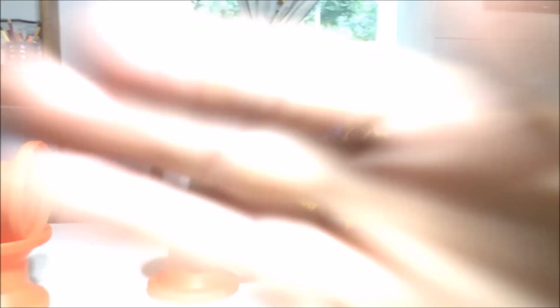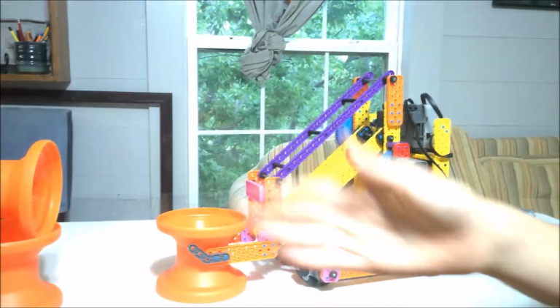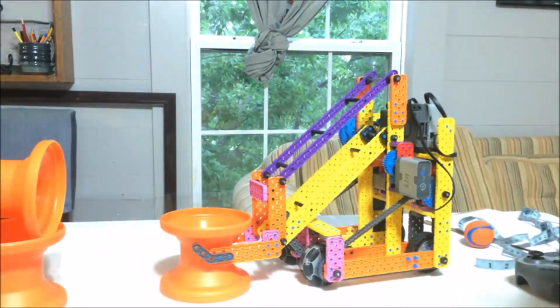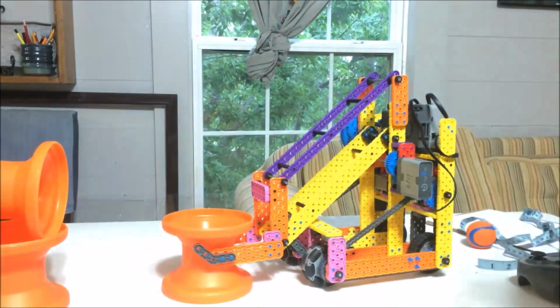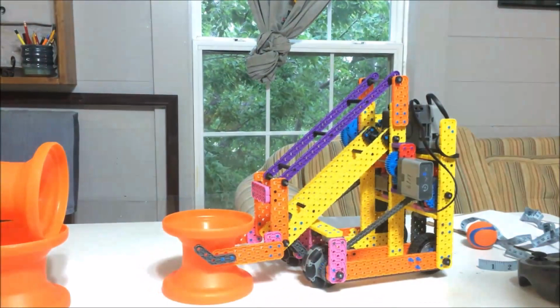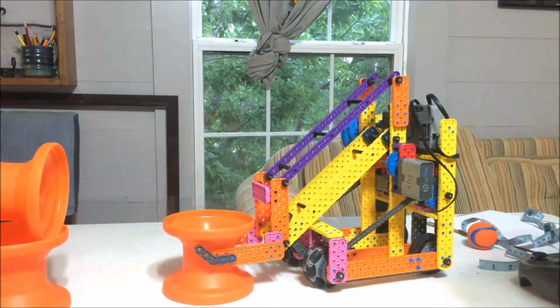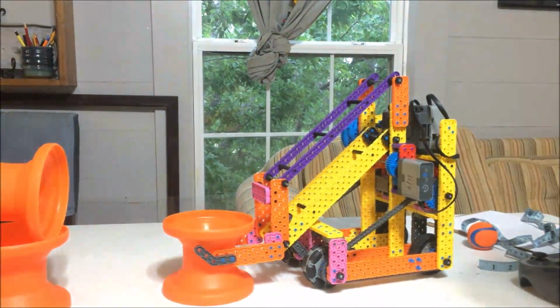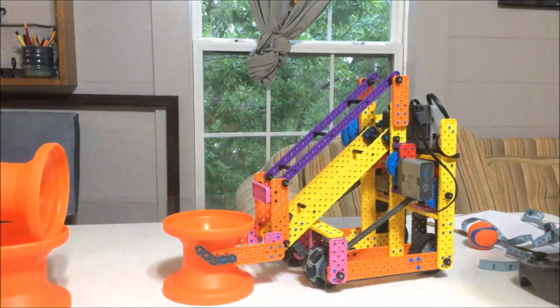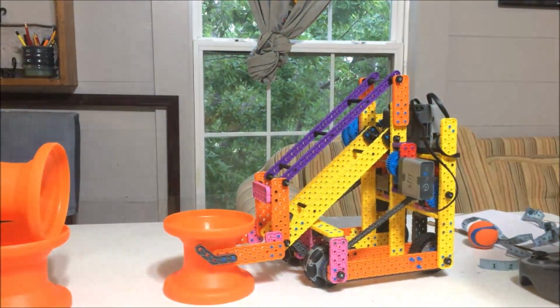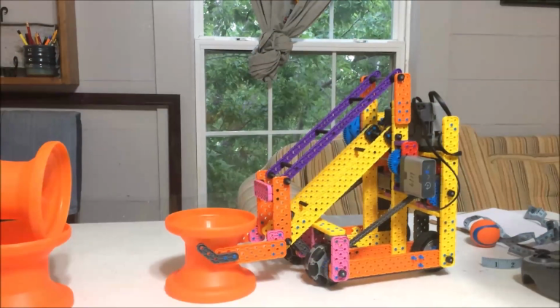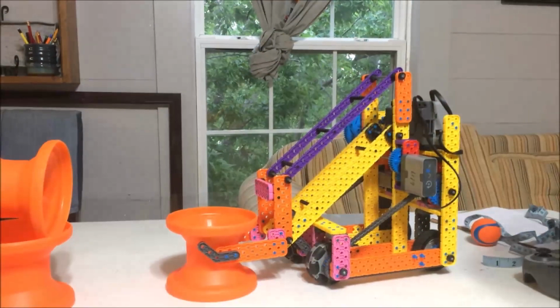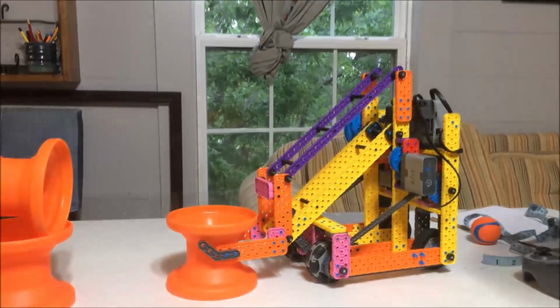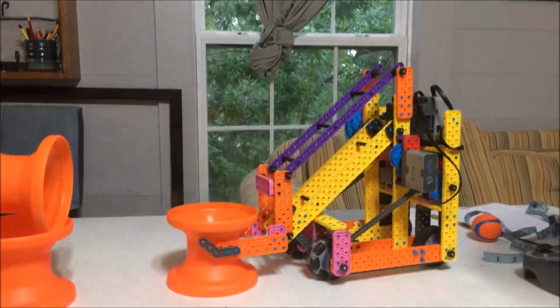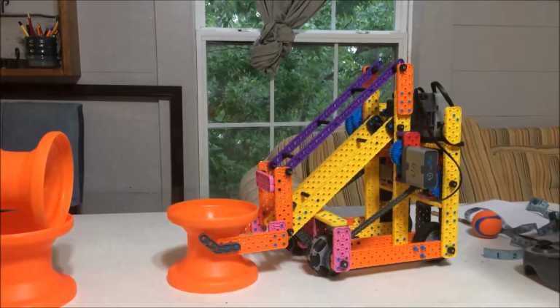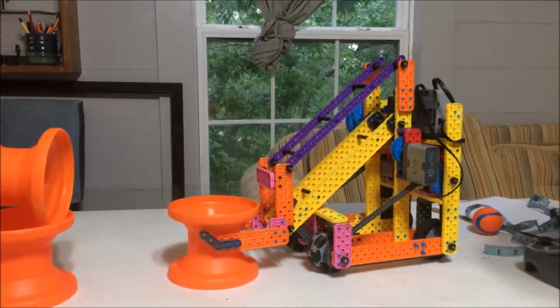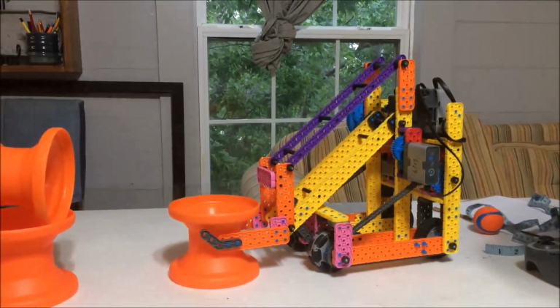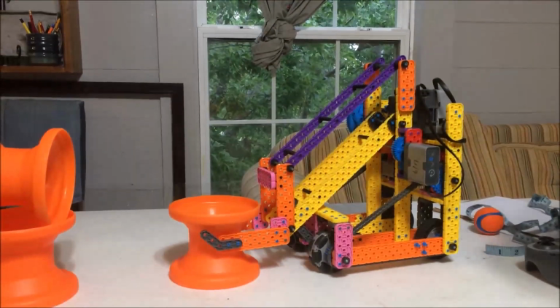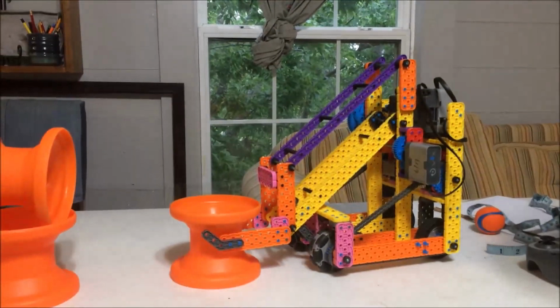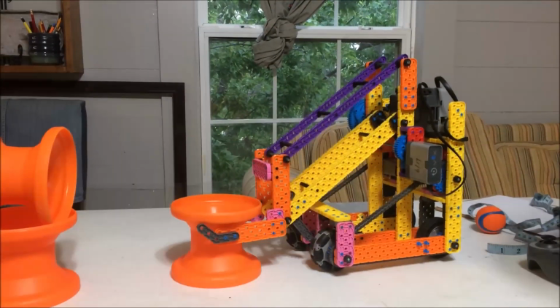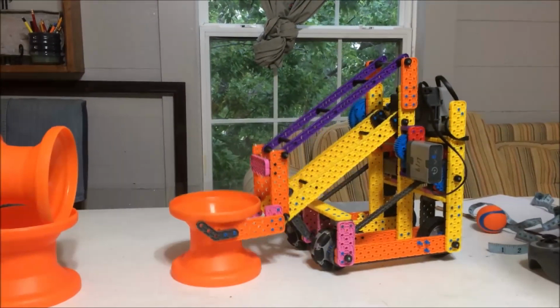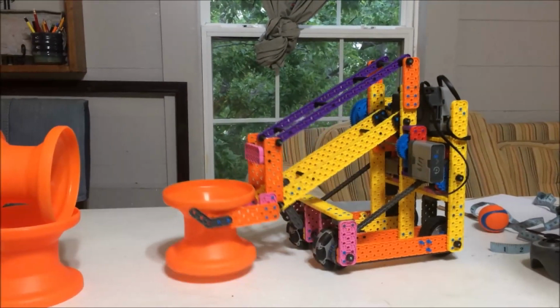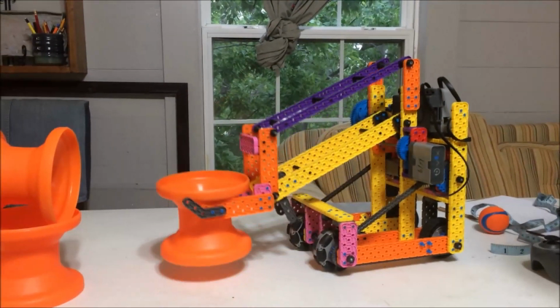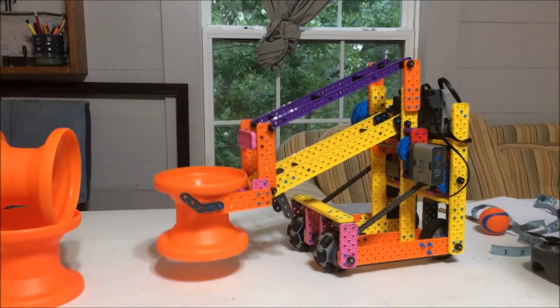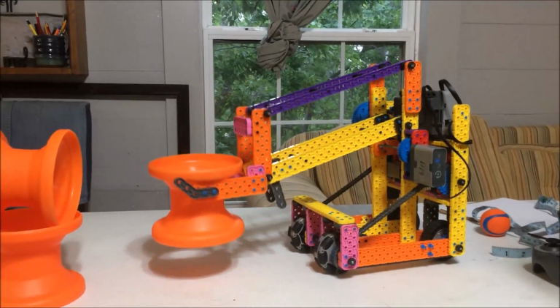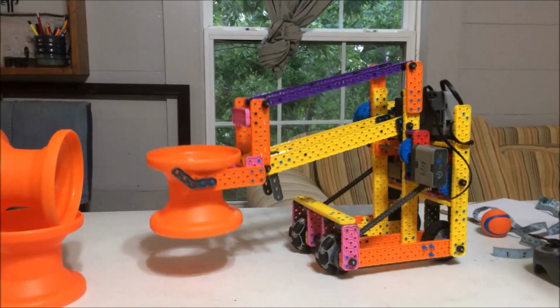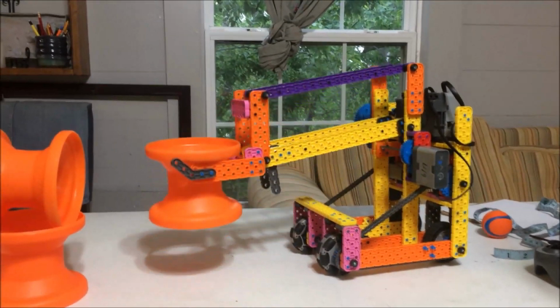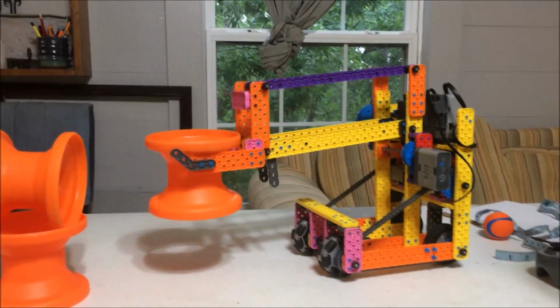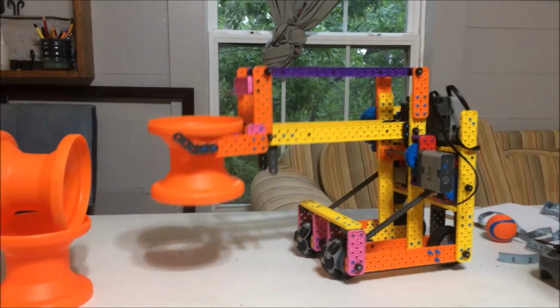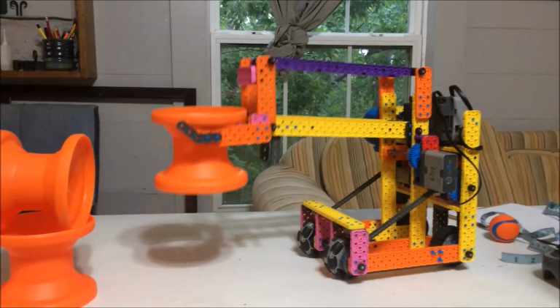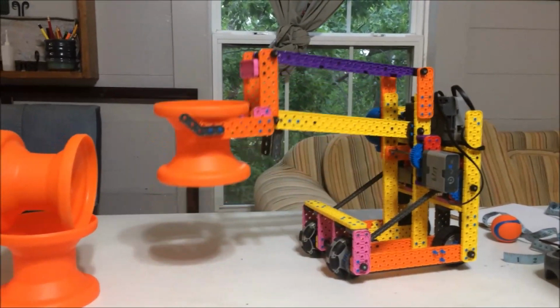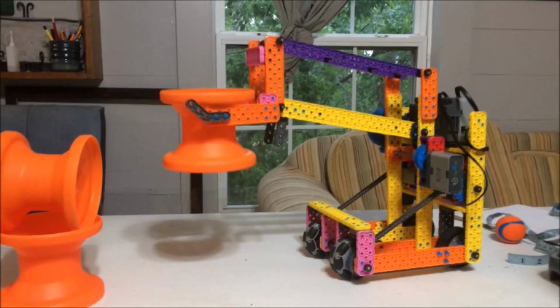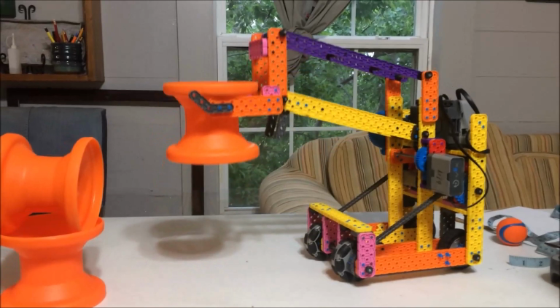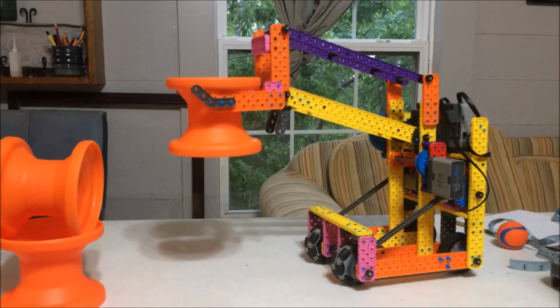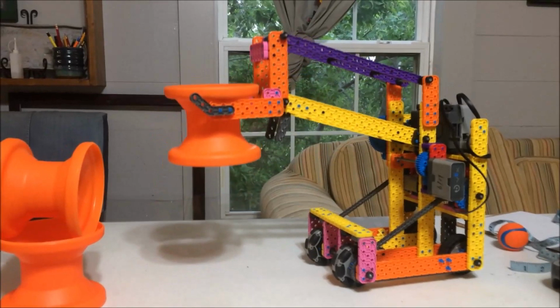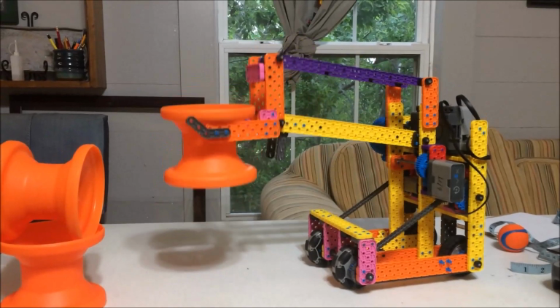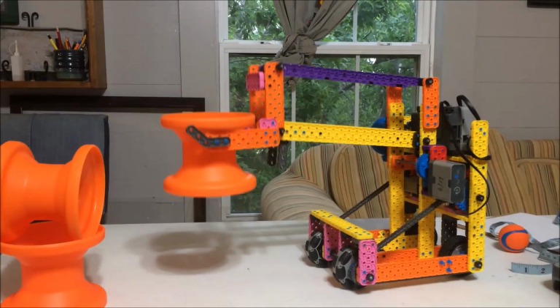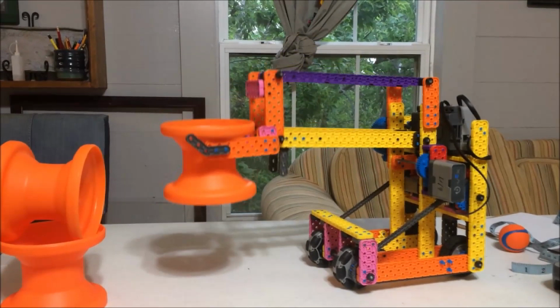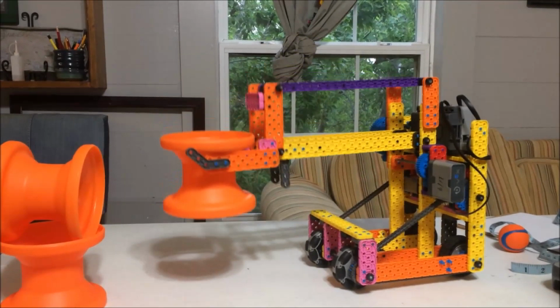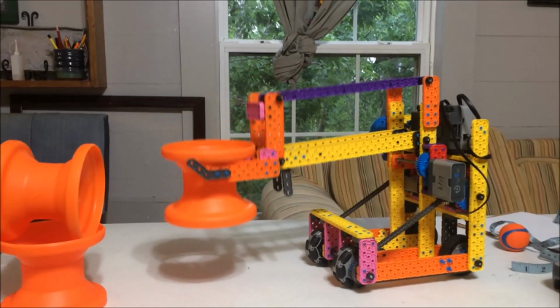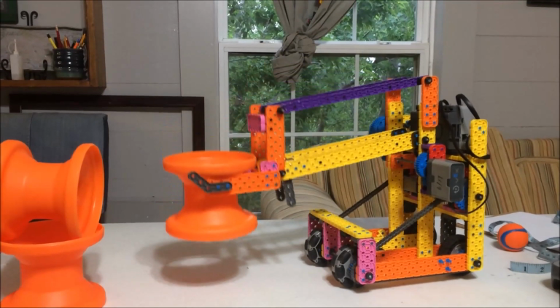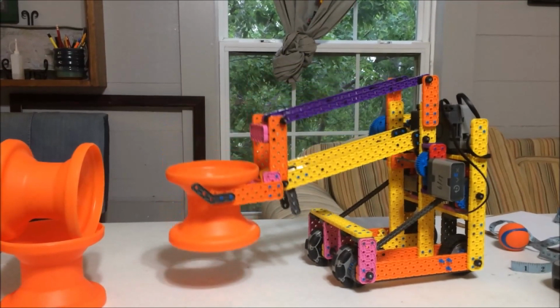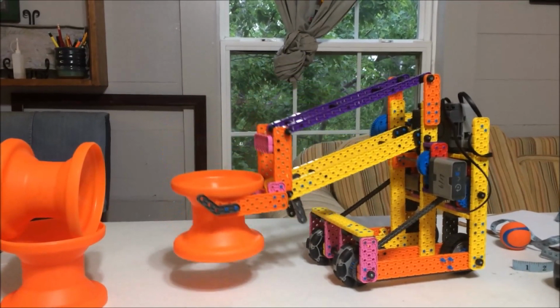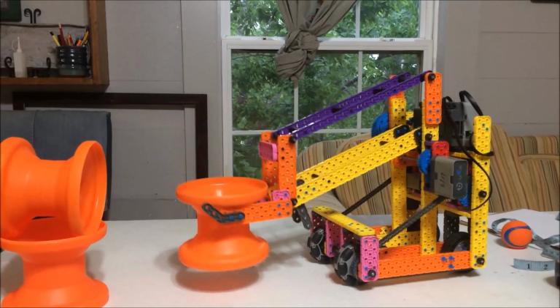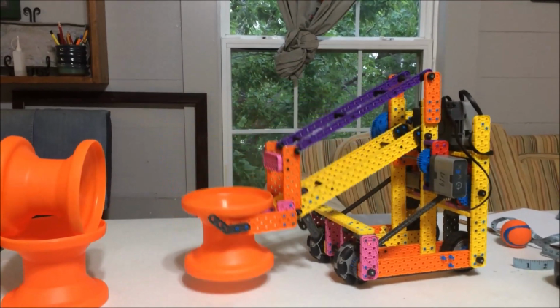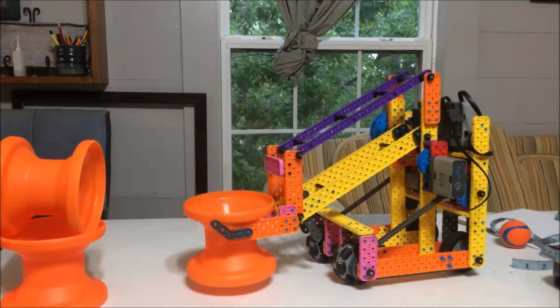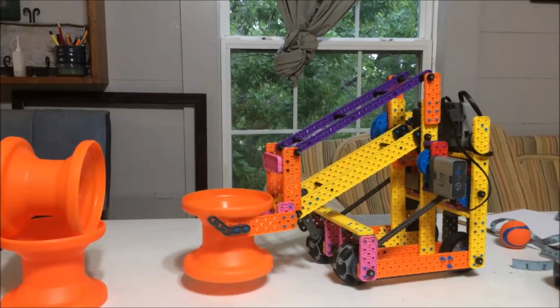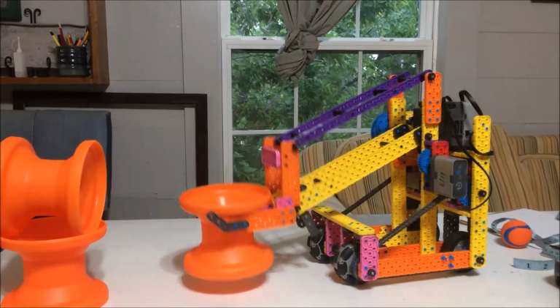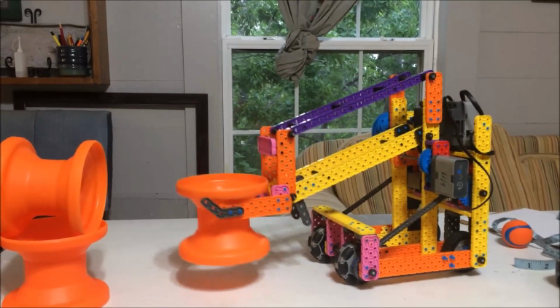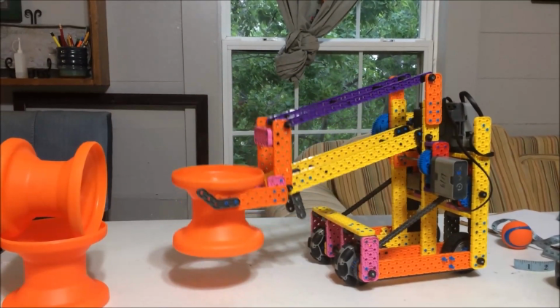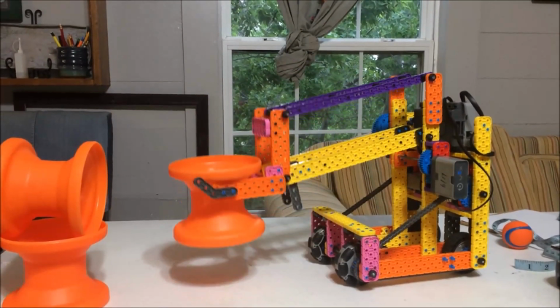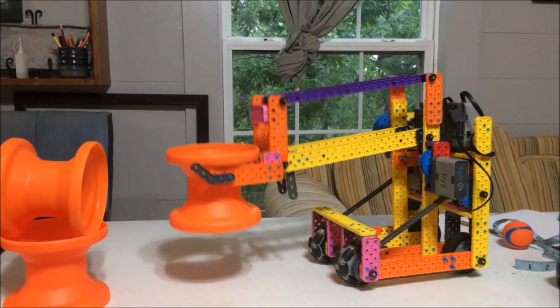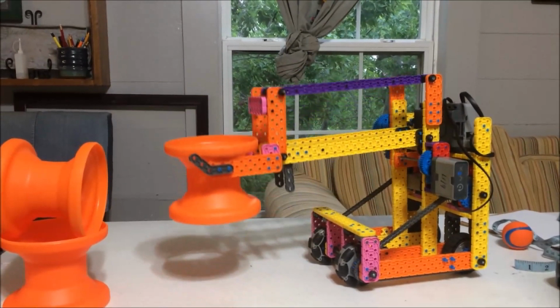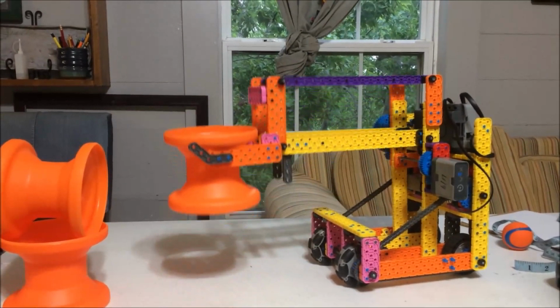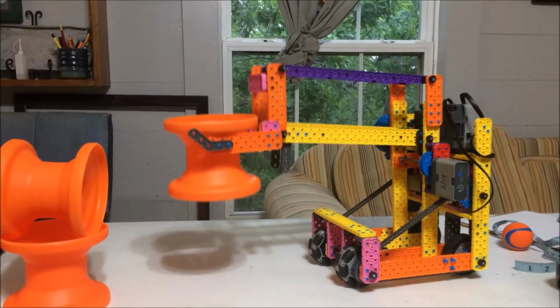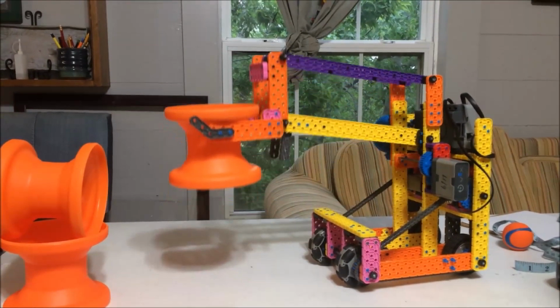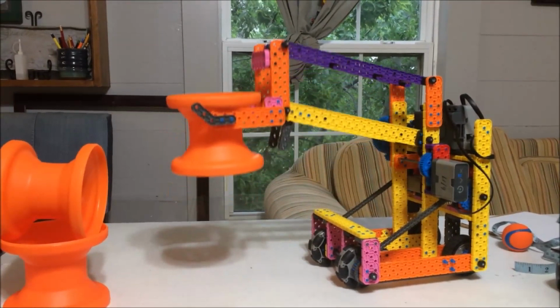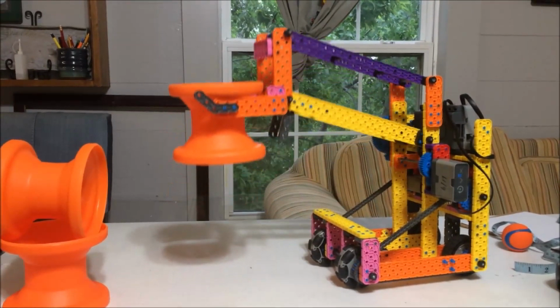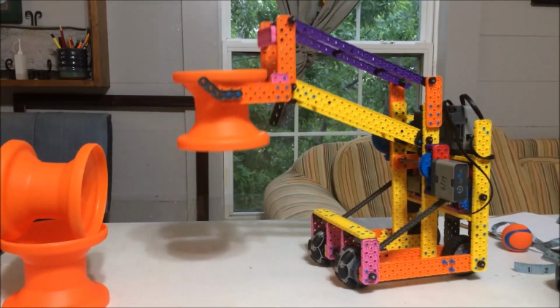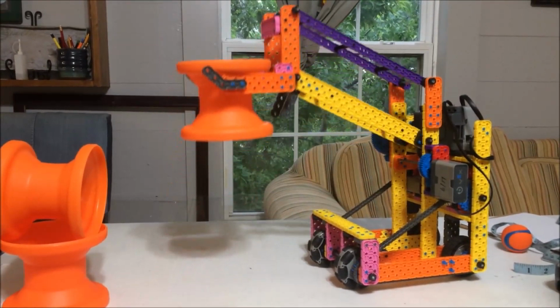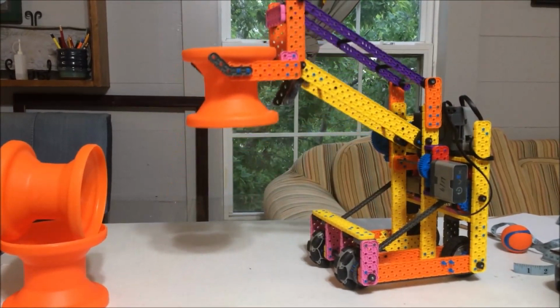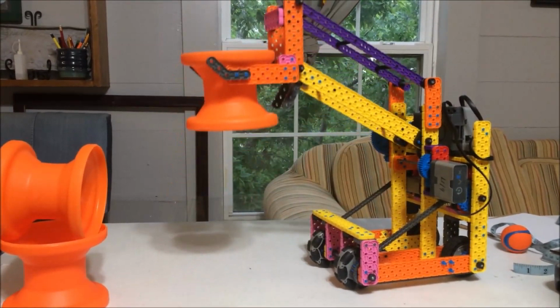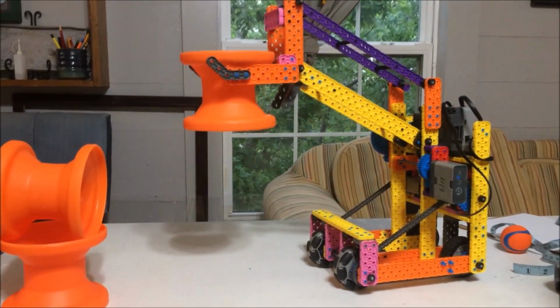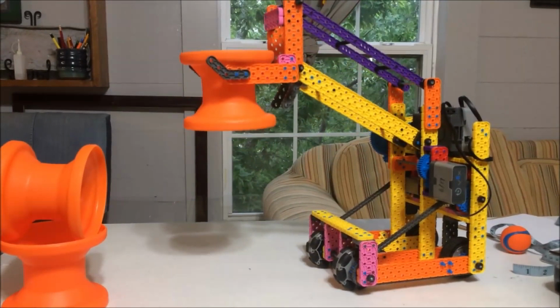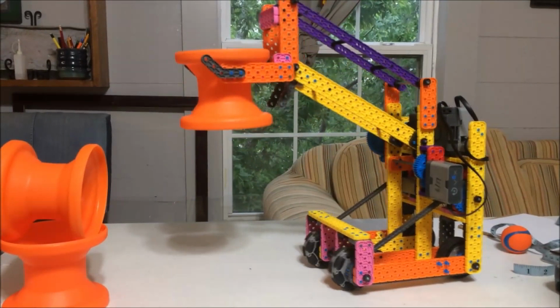This is a 4-bar in action. Watch how the hub always stays at the same orientation to the floor.